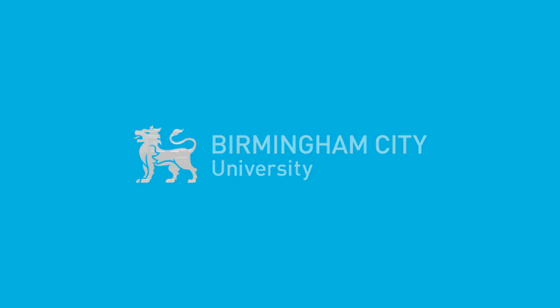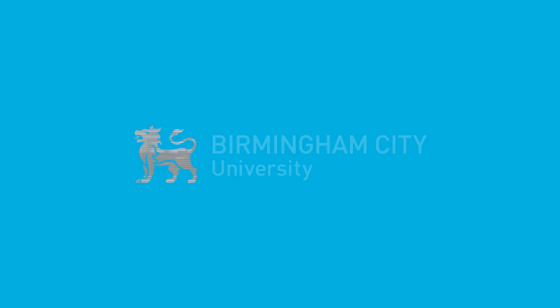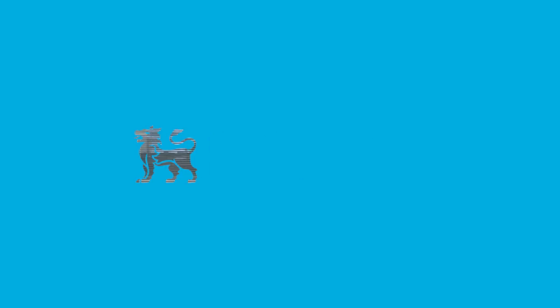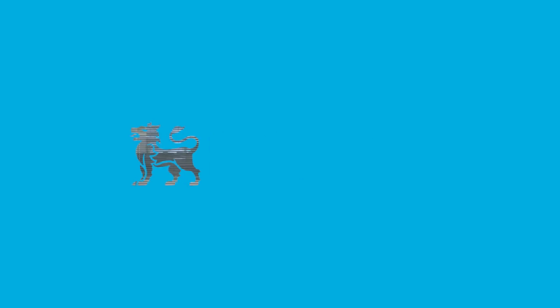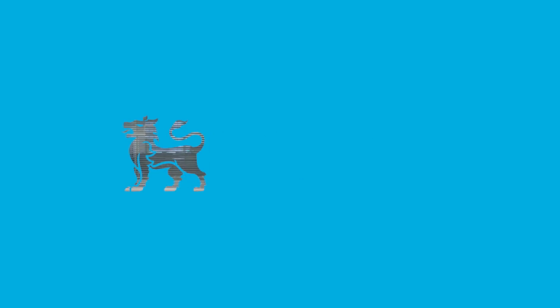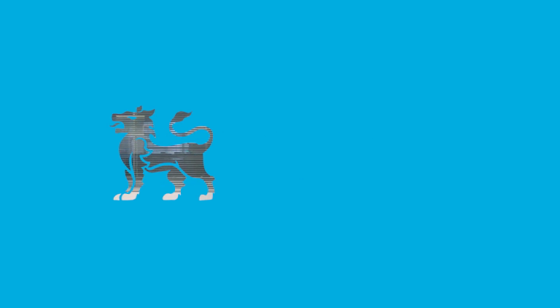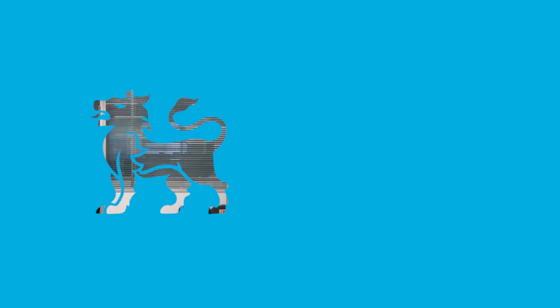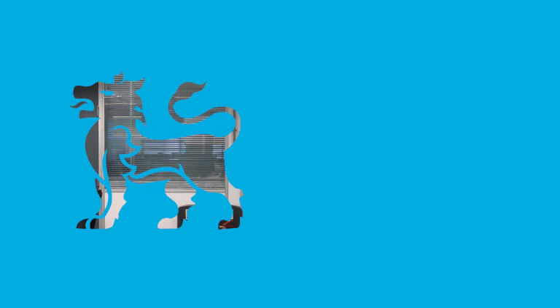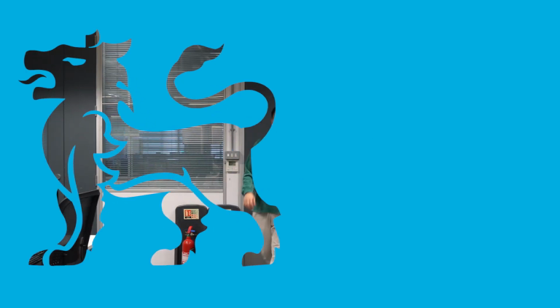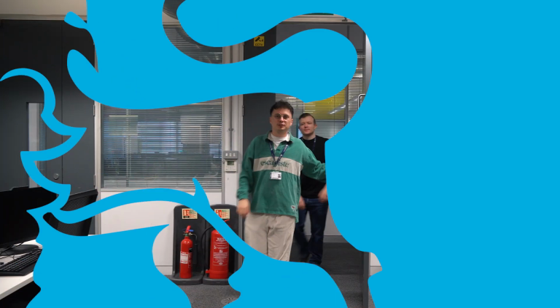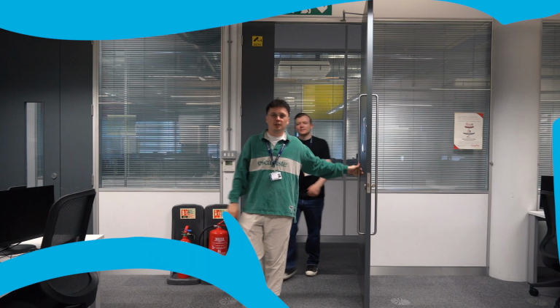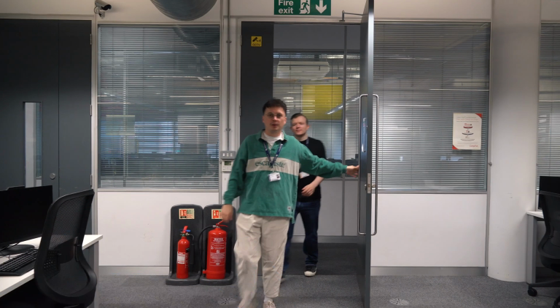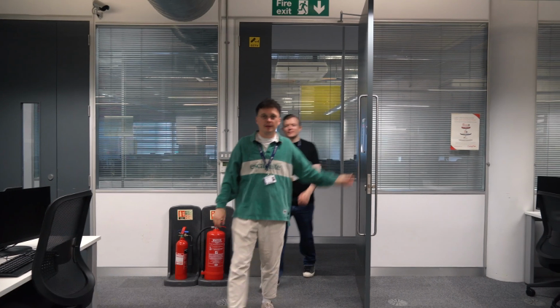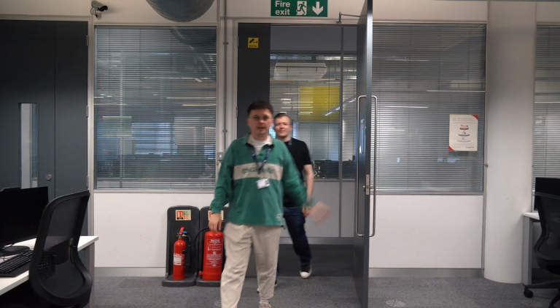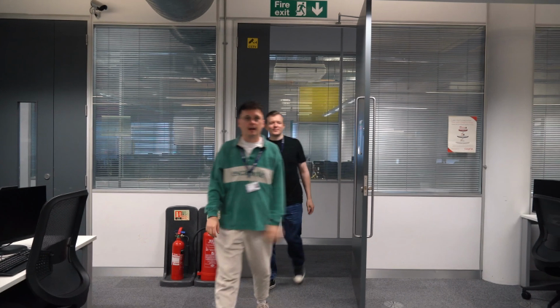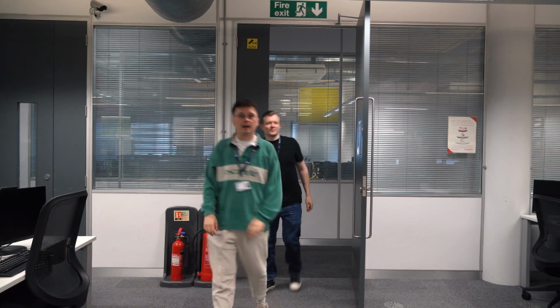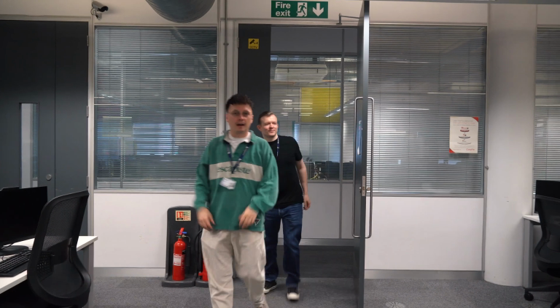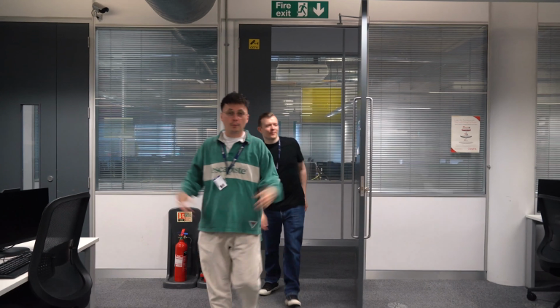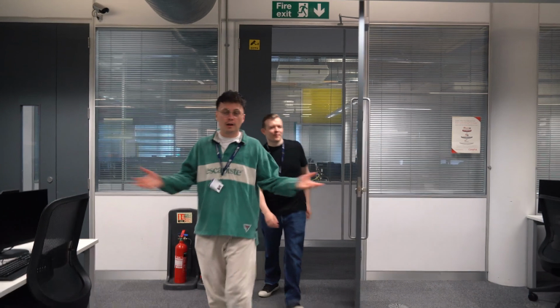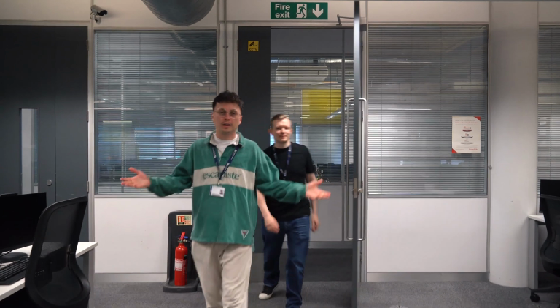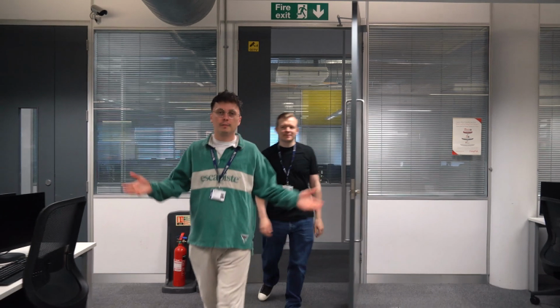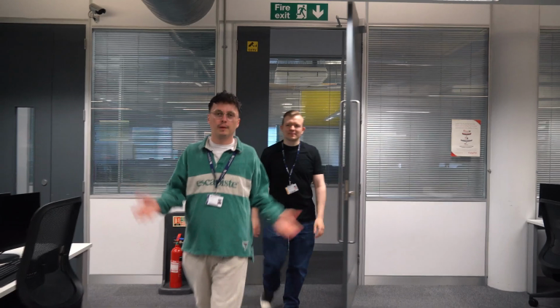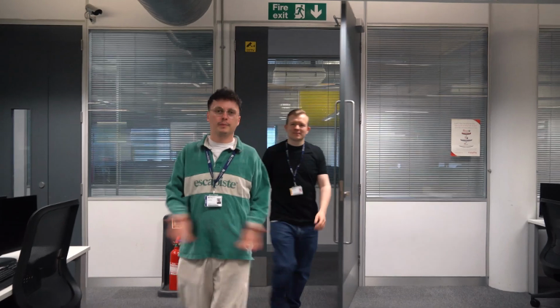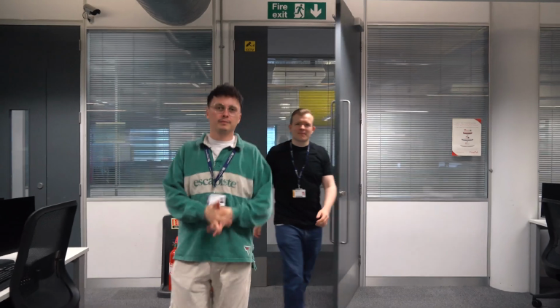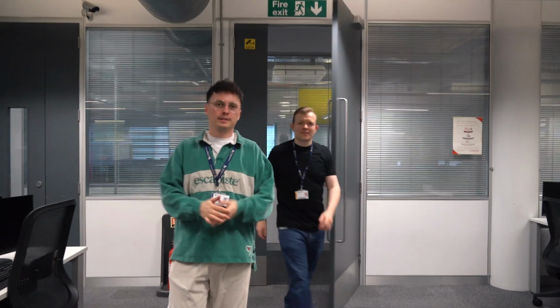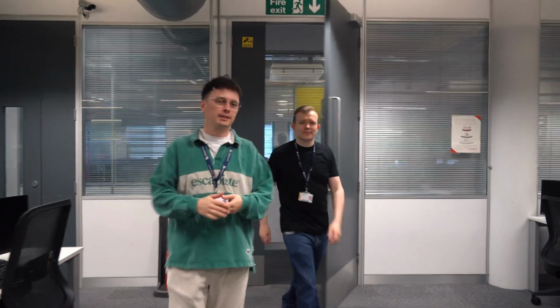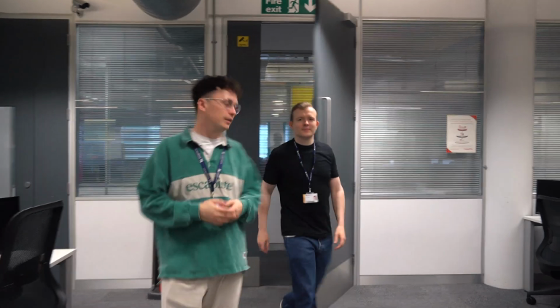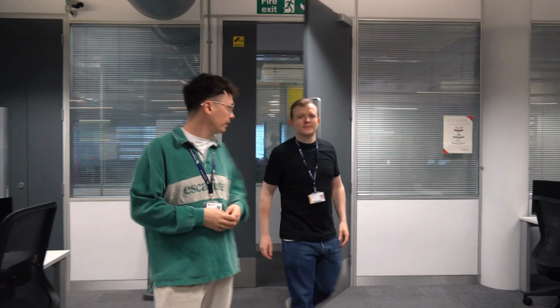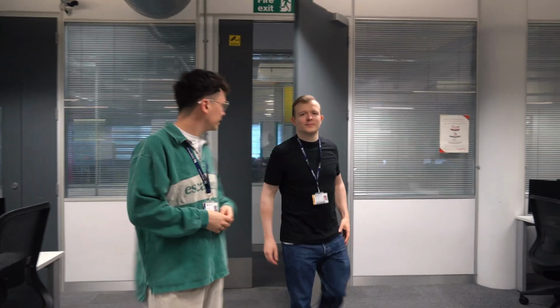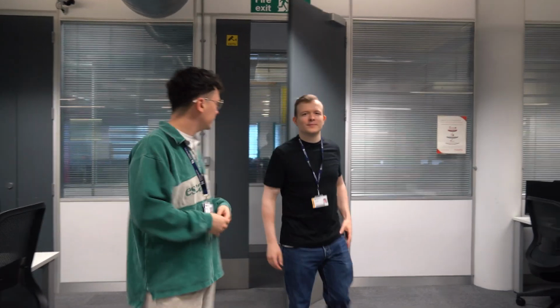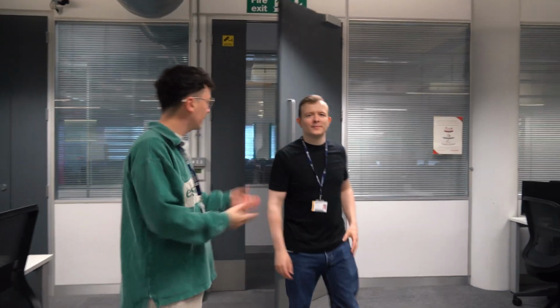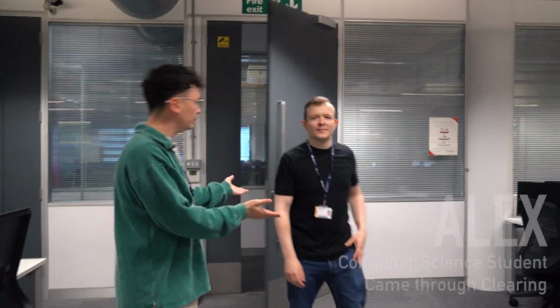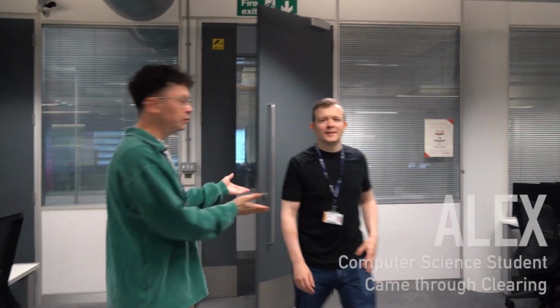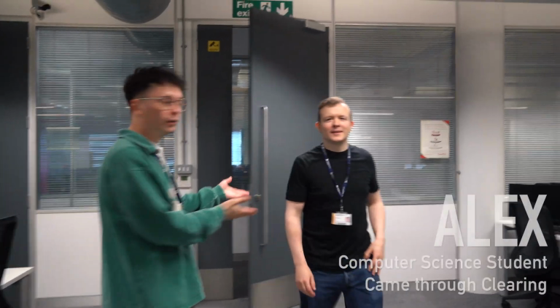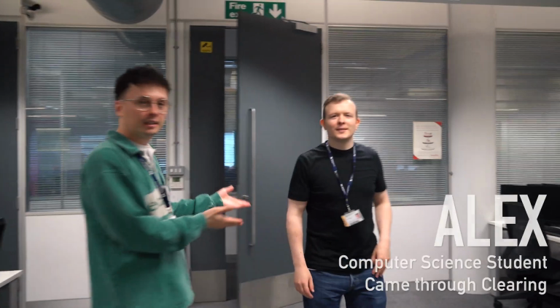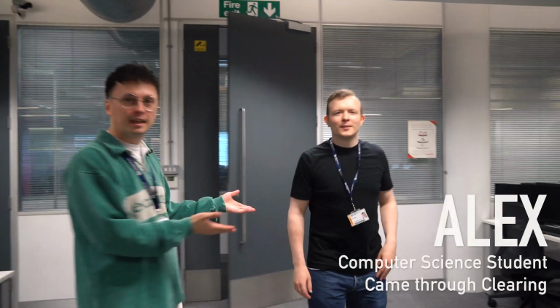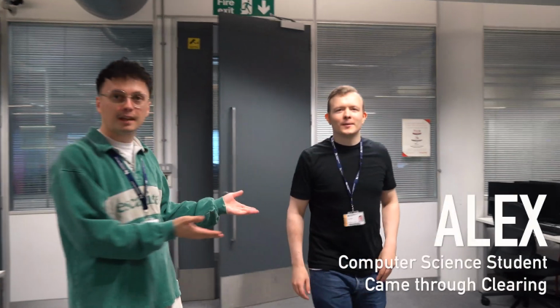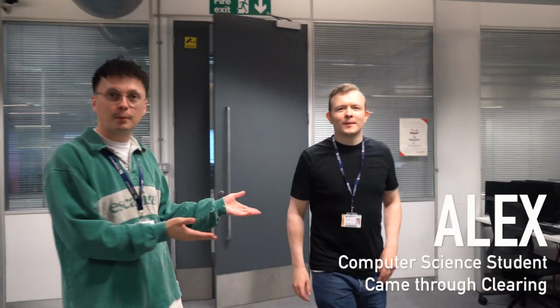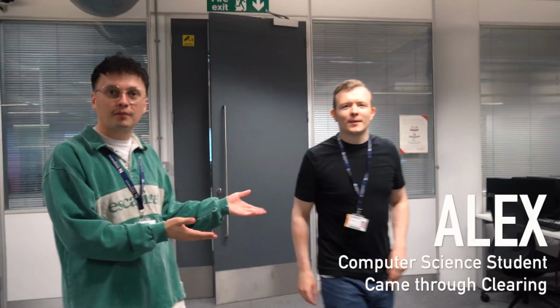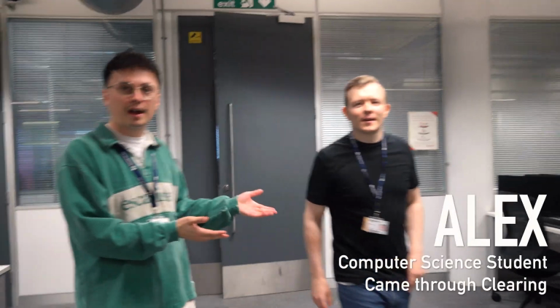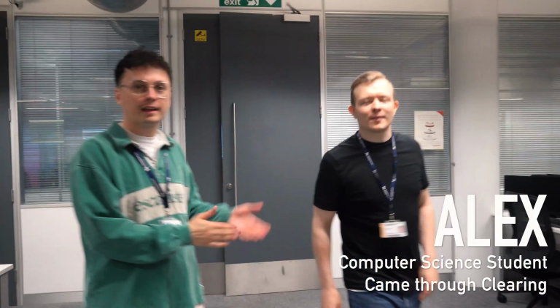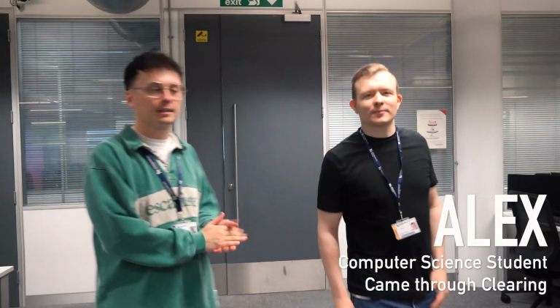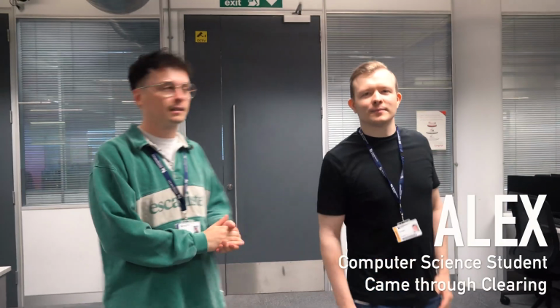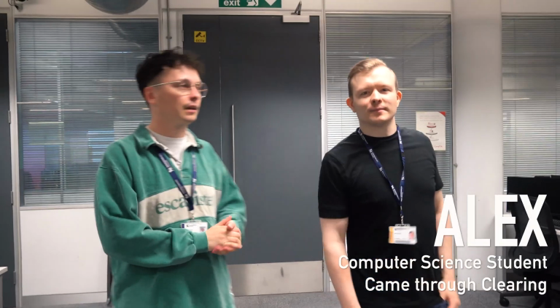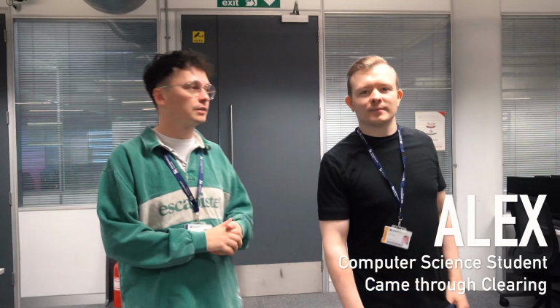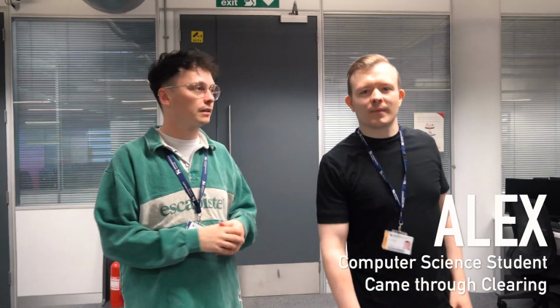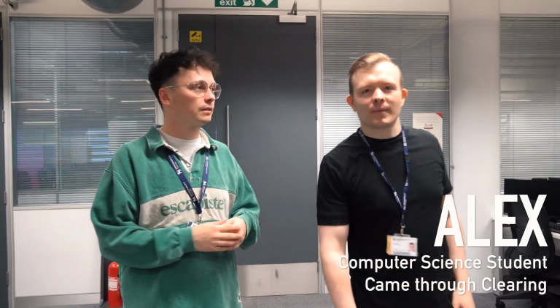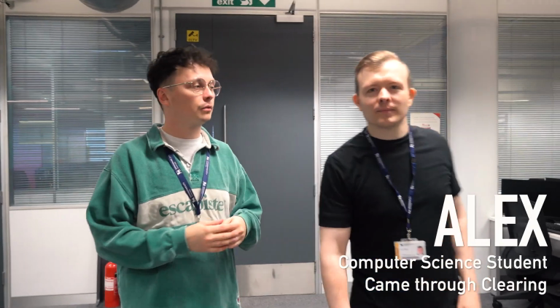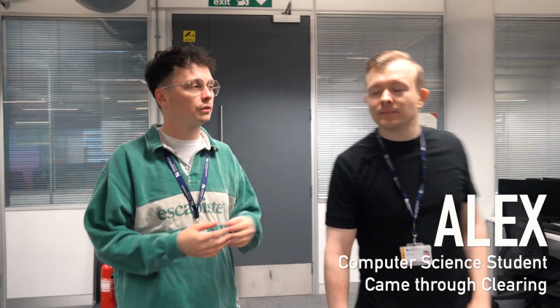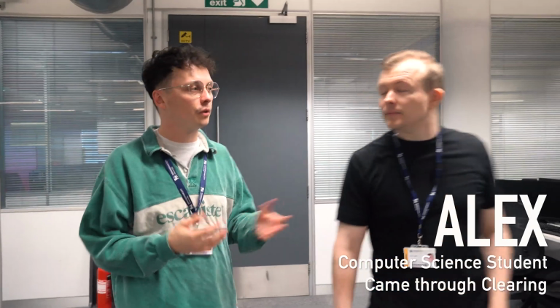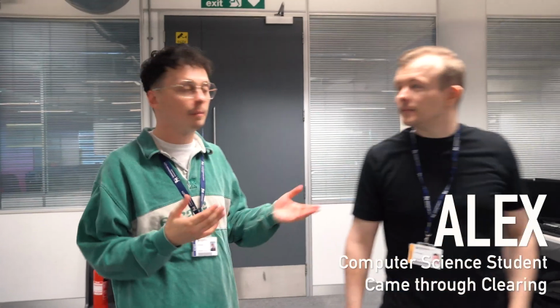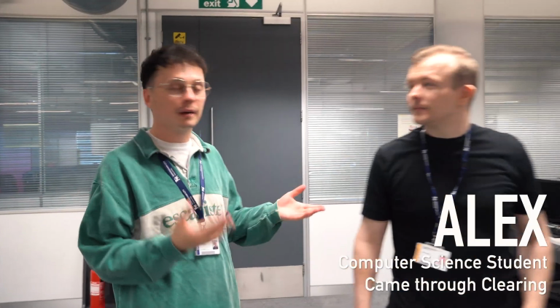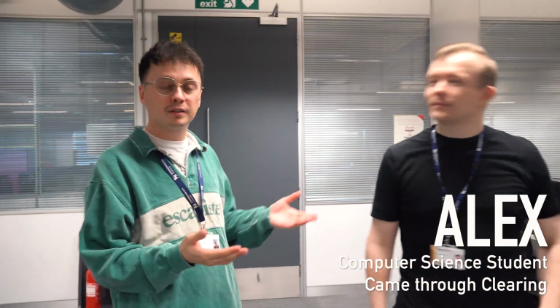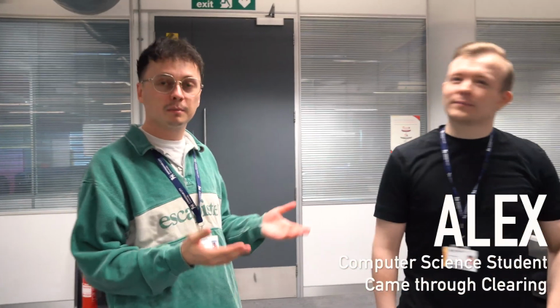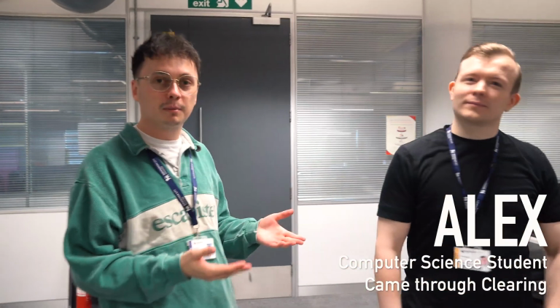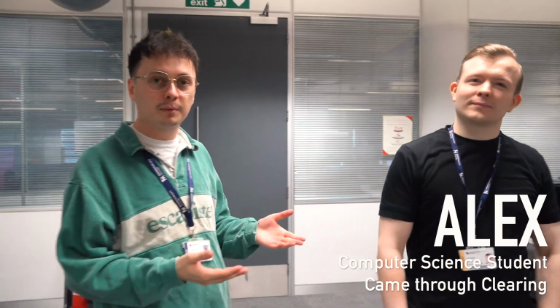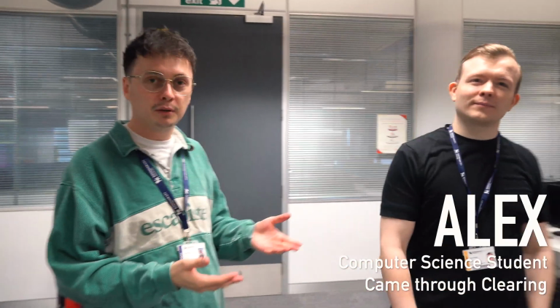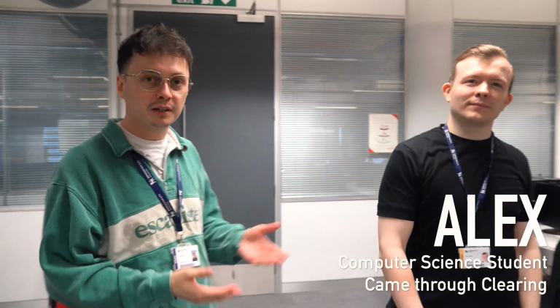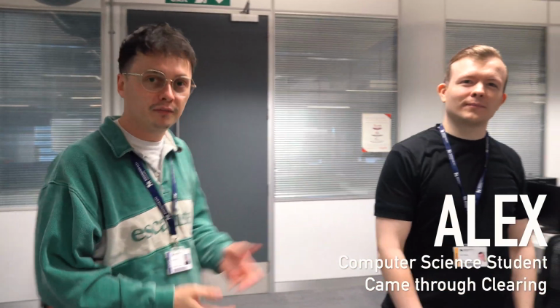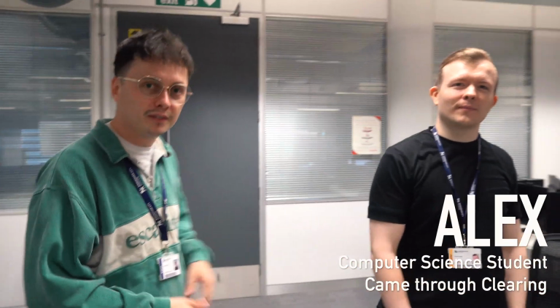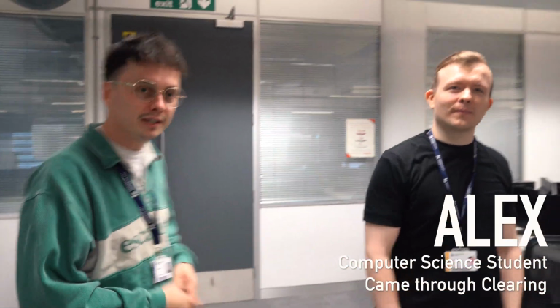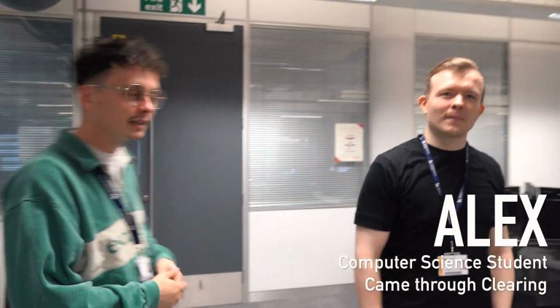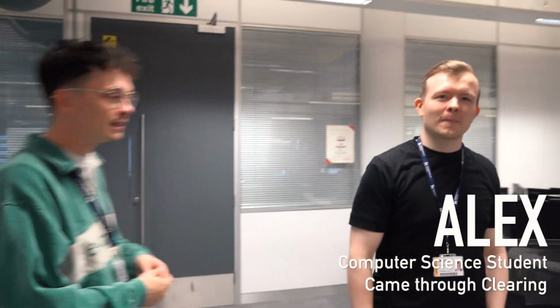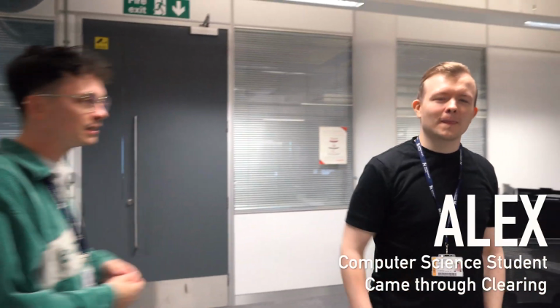Hello, my name's Joey. I work at Birmingham City University and I'm joined here with Alex today who's going to talk to you about some computing facilities.